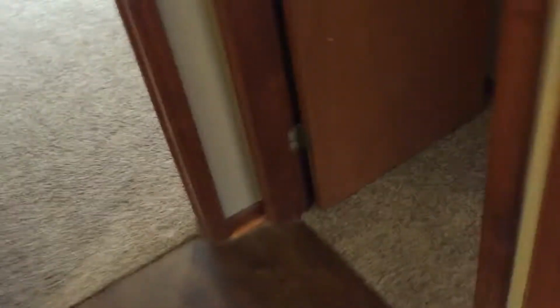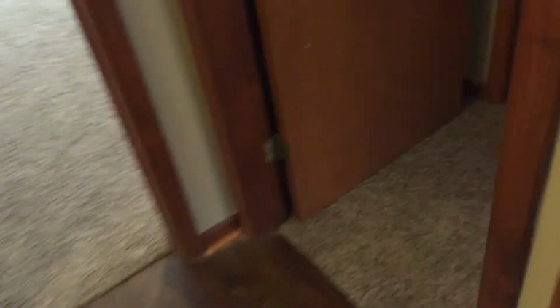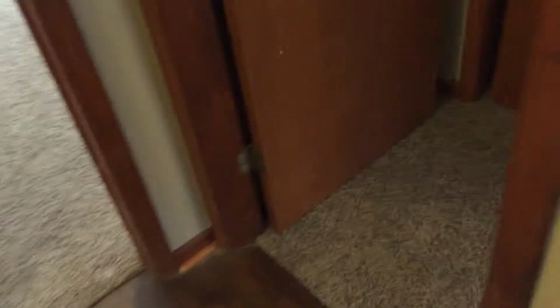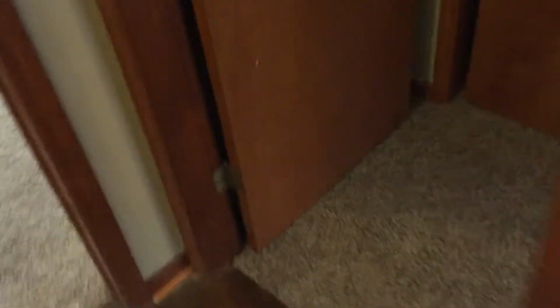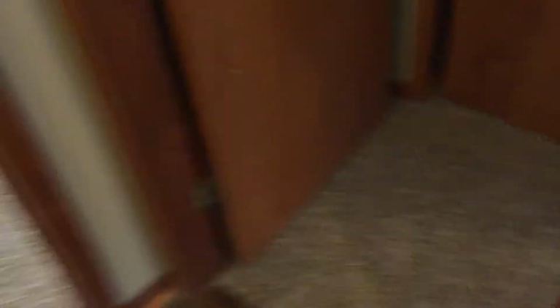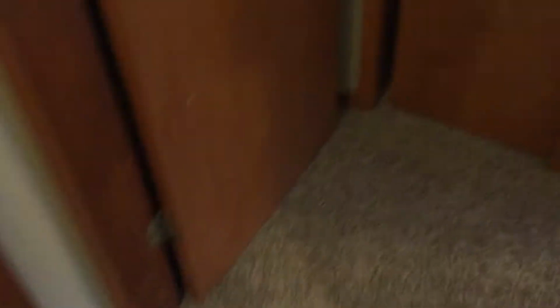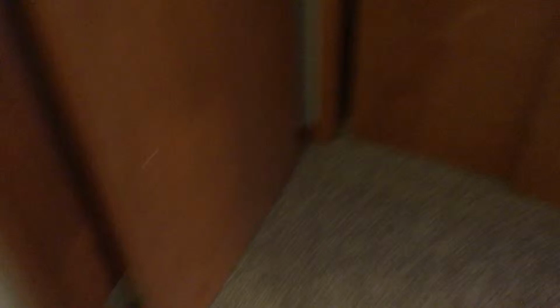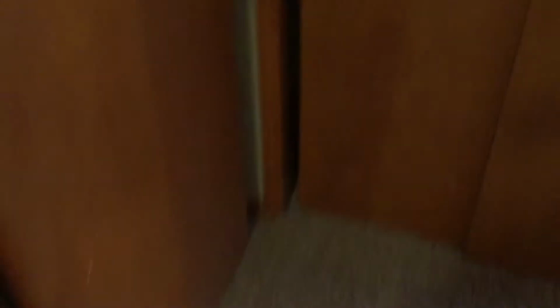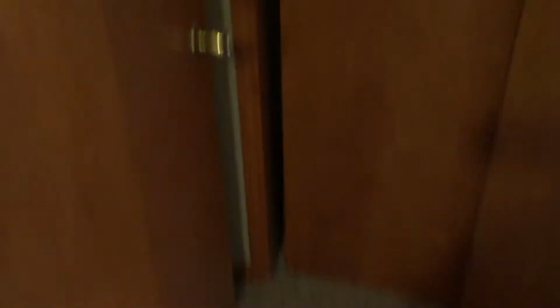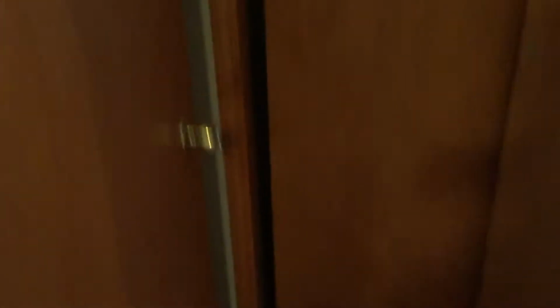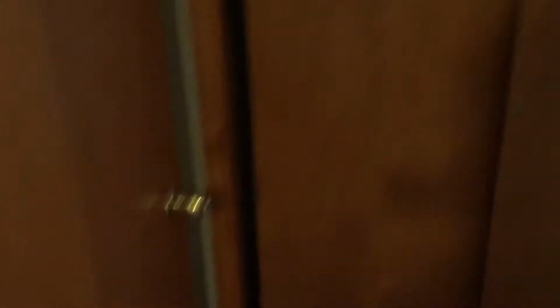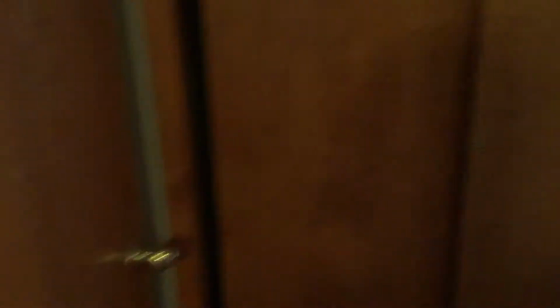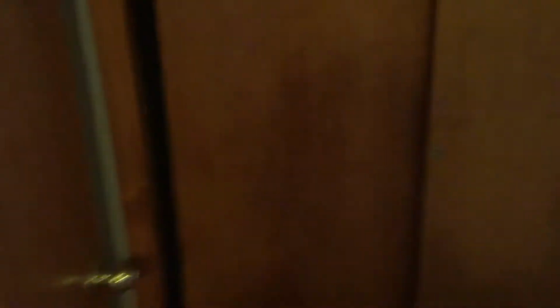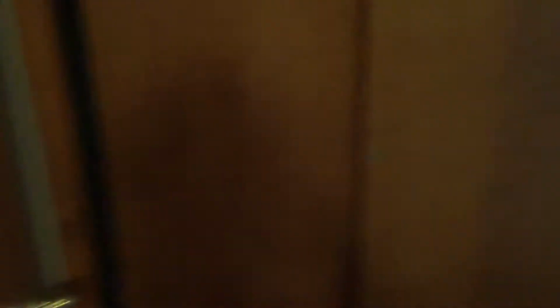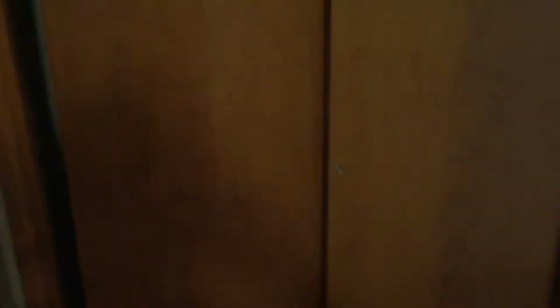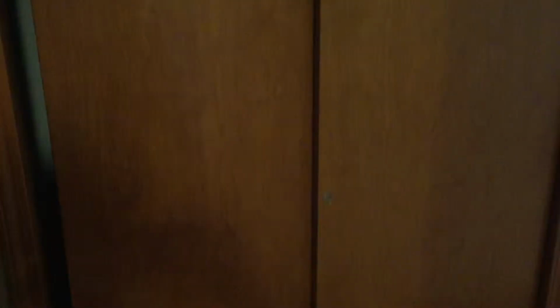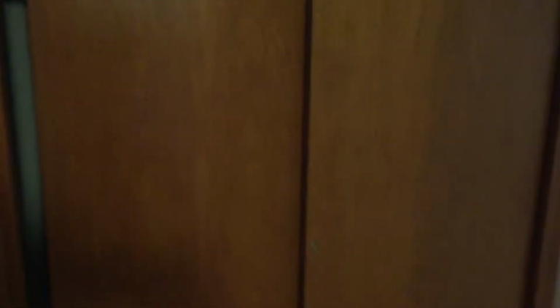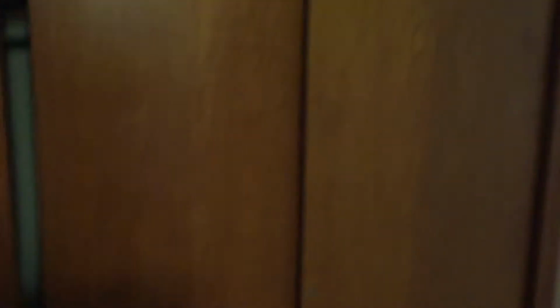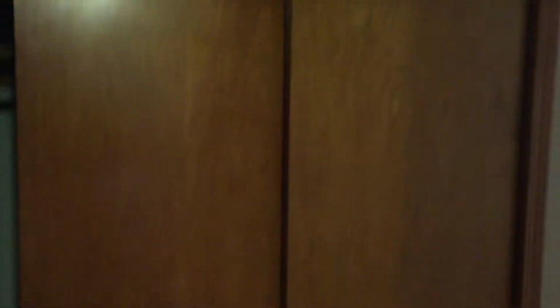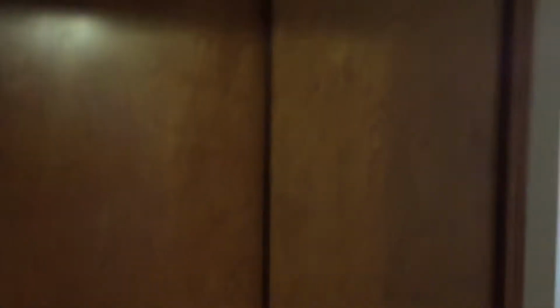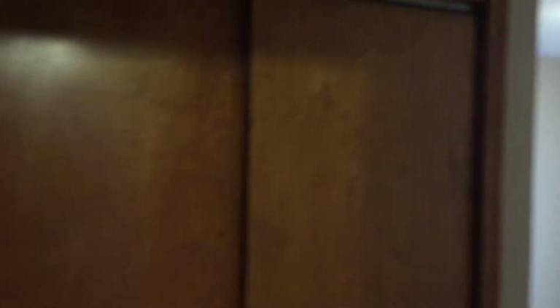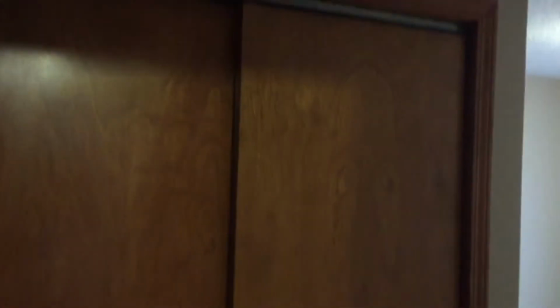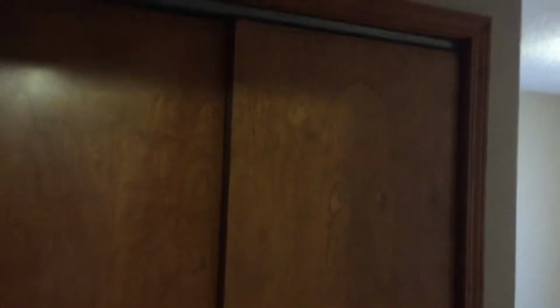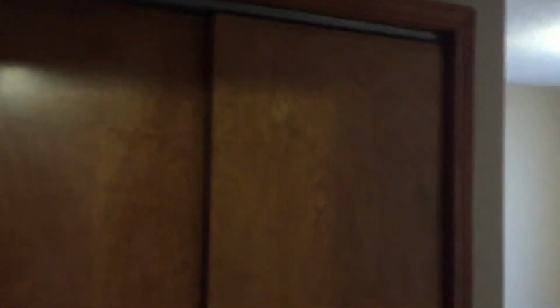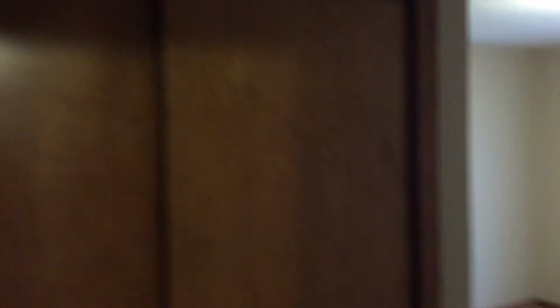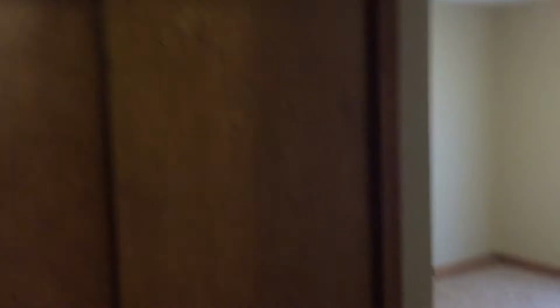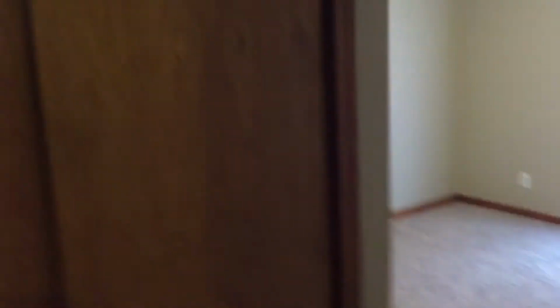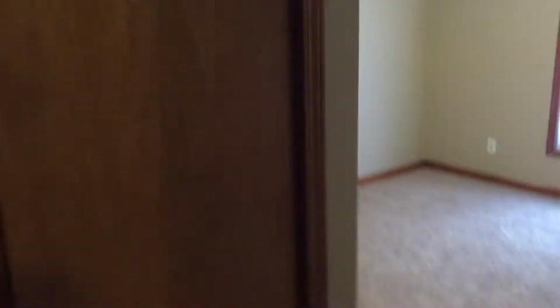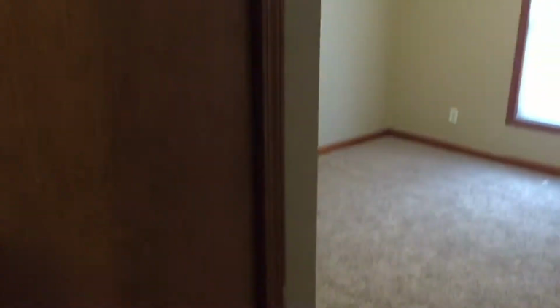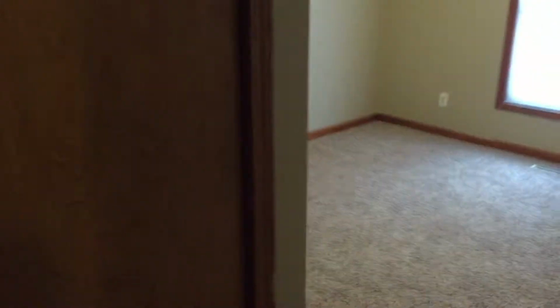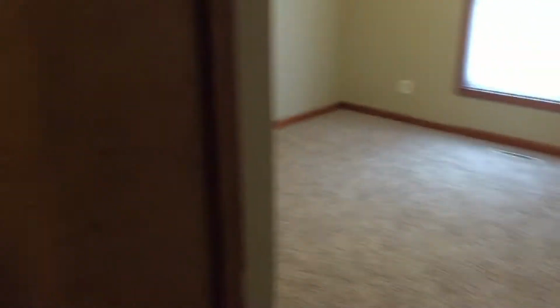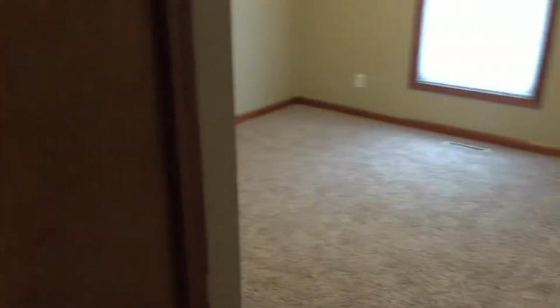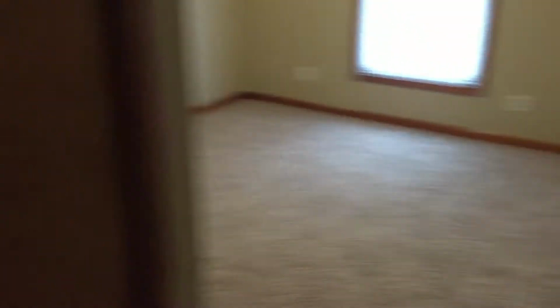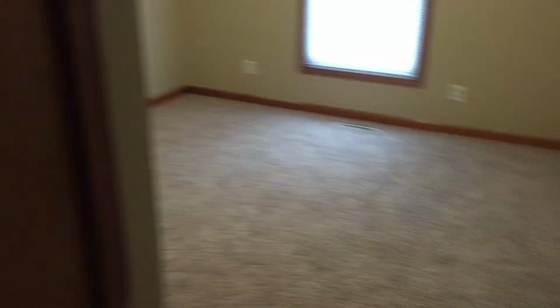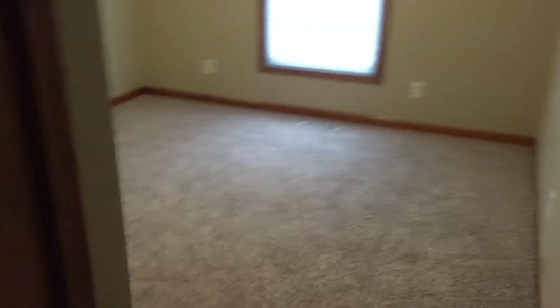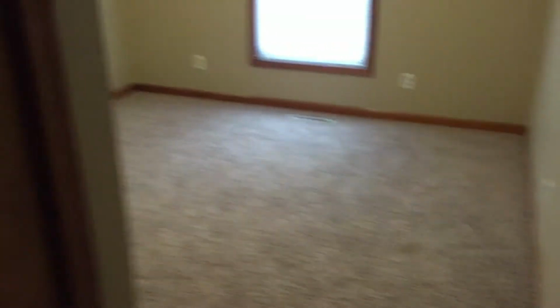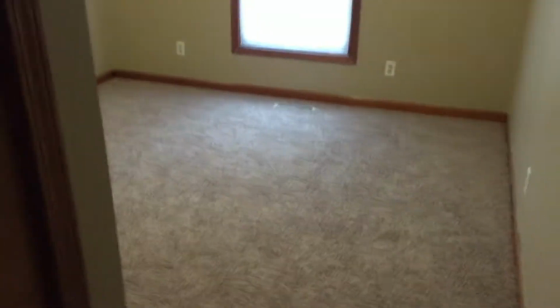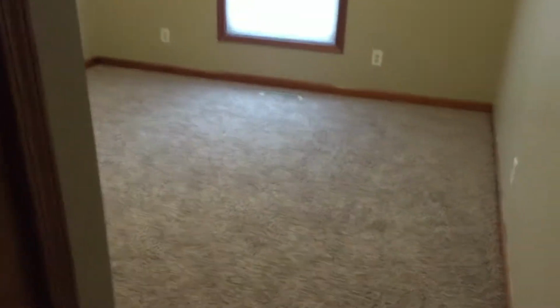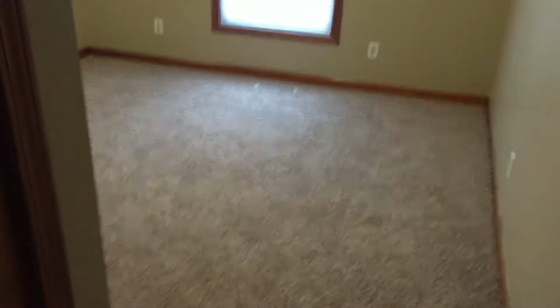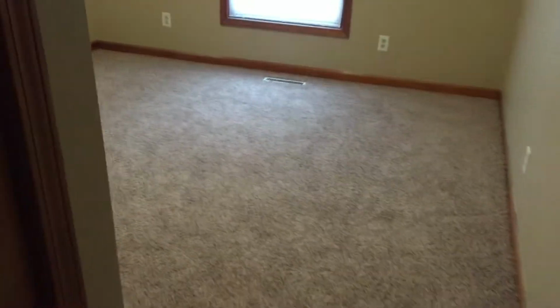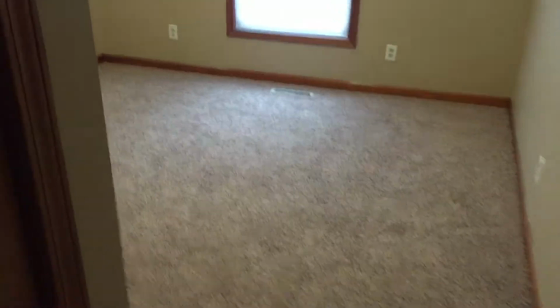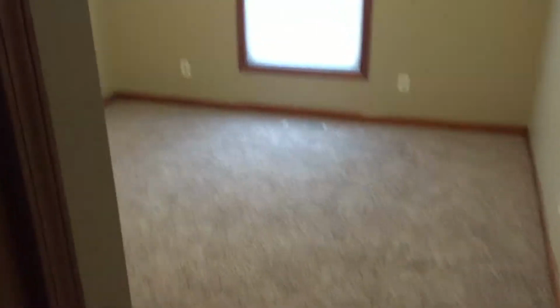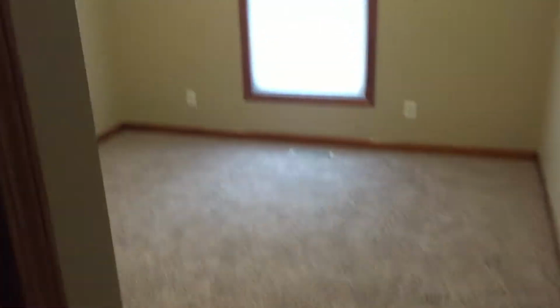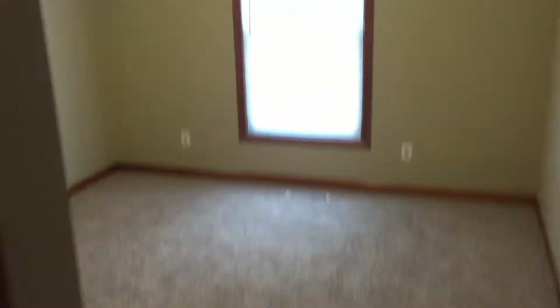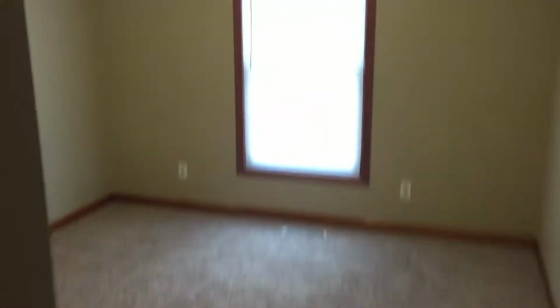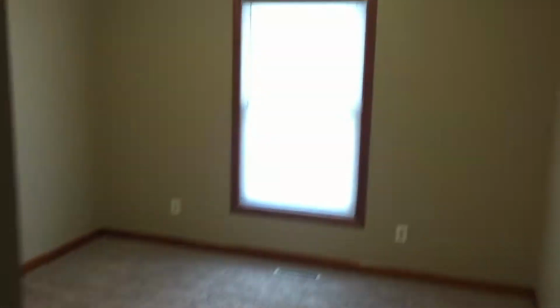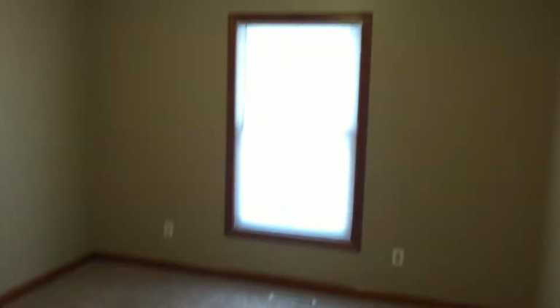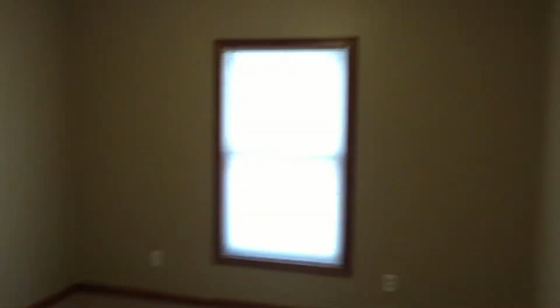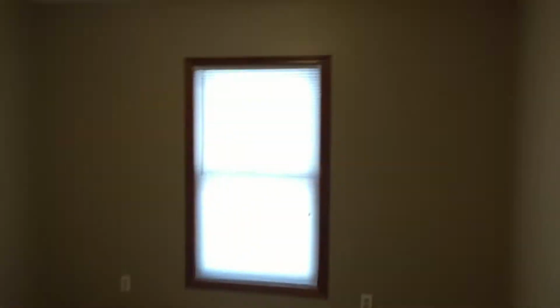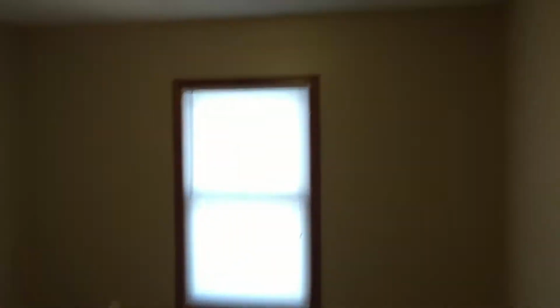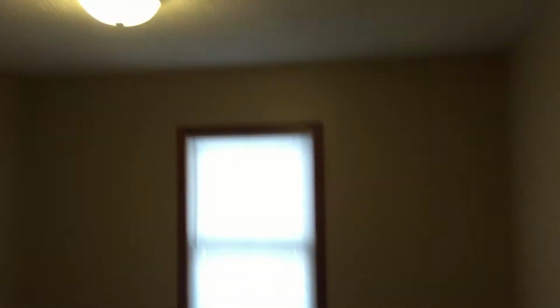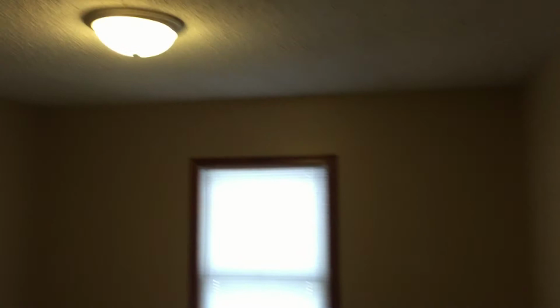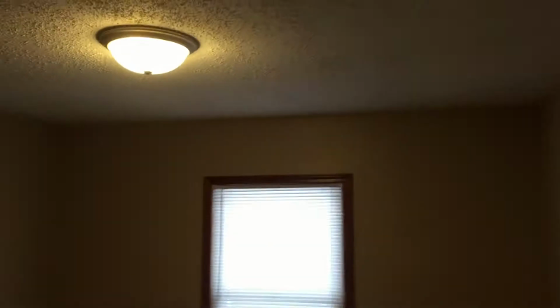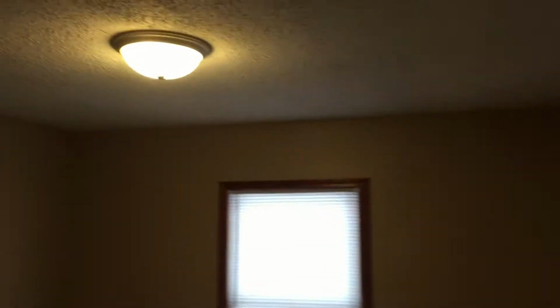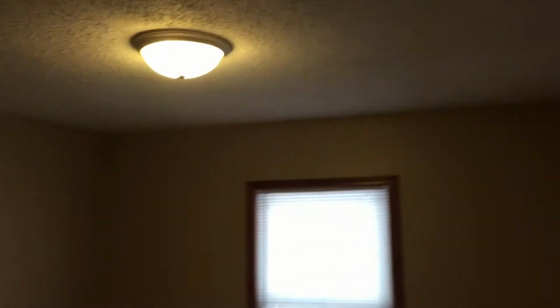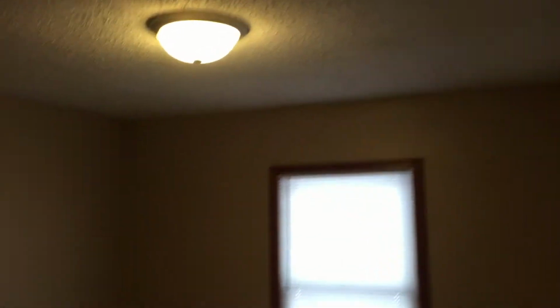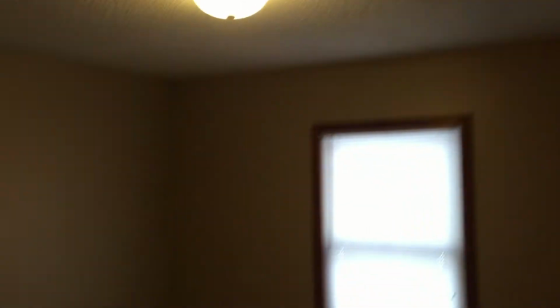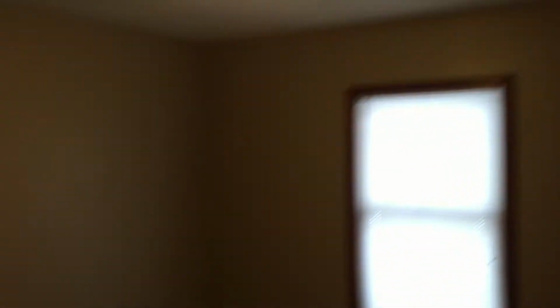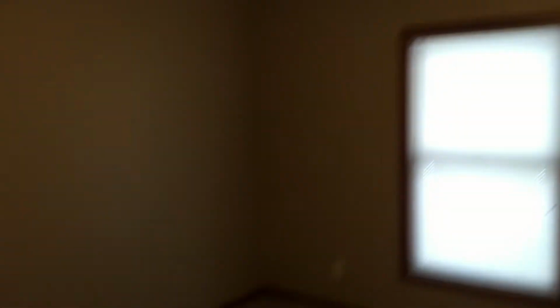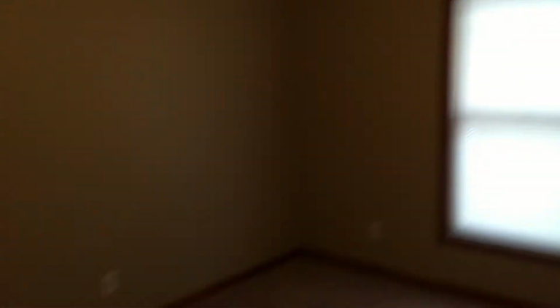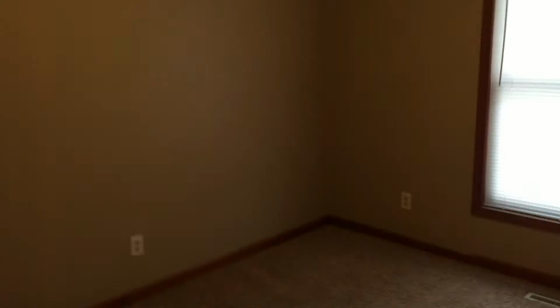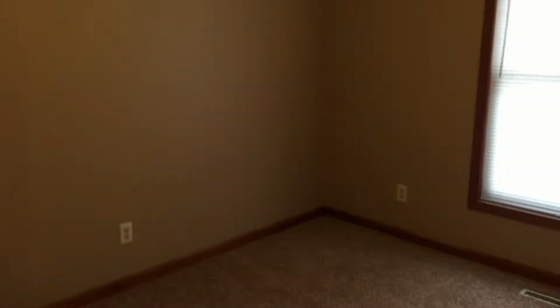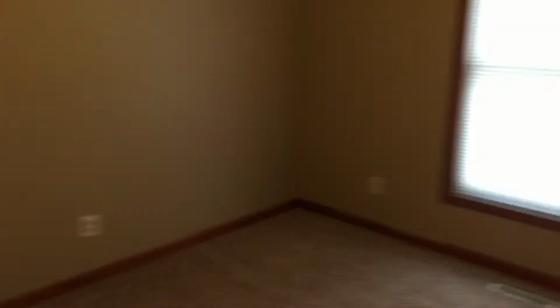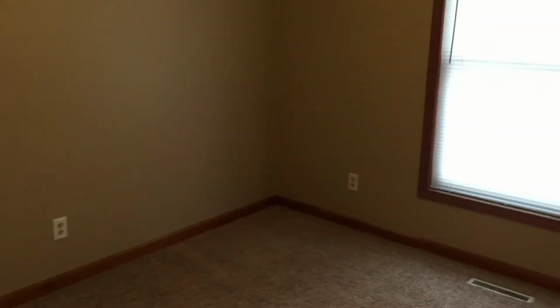Bedroom two — and there's the closet for bedroom two. Nice space and light fixture.